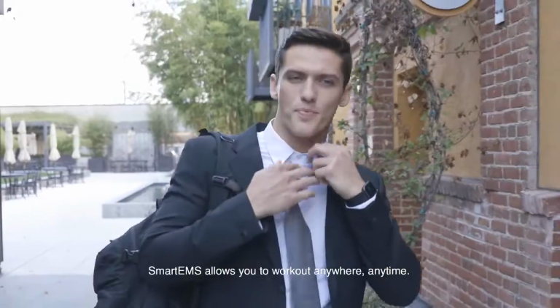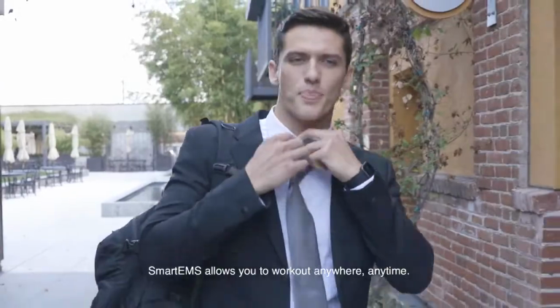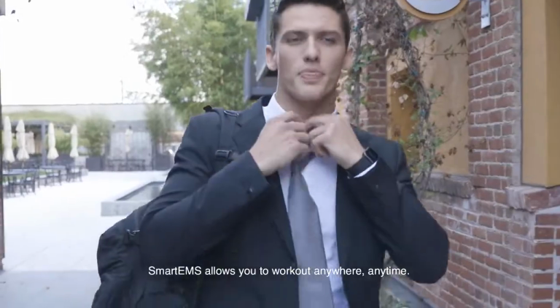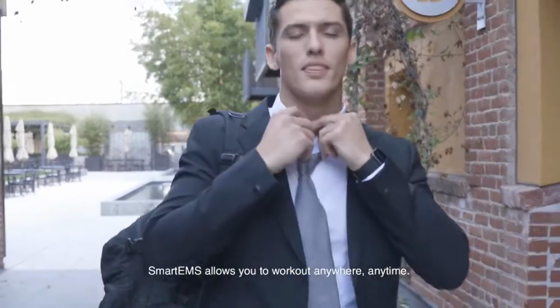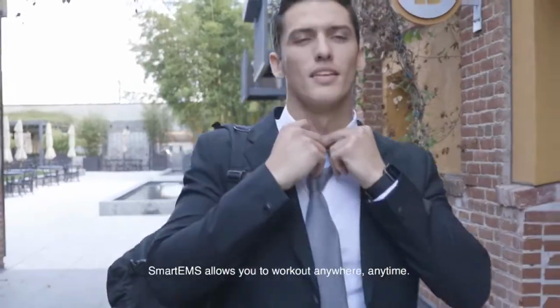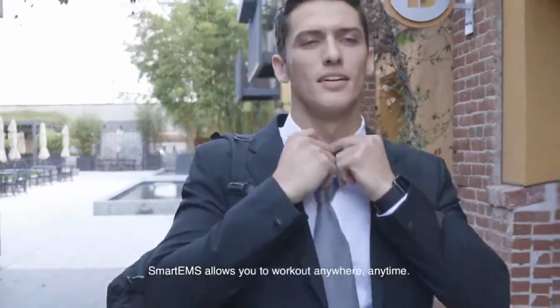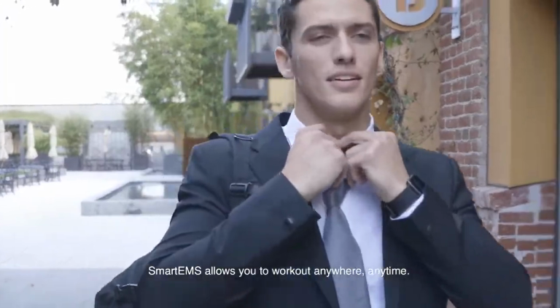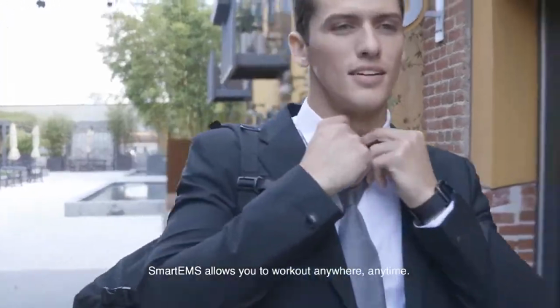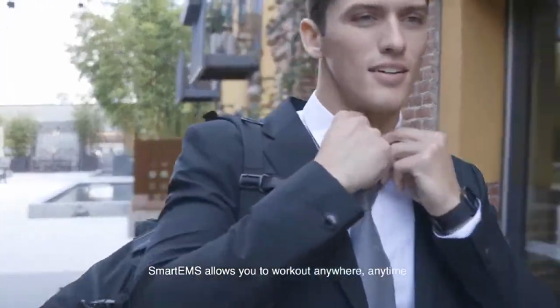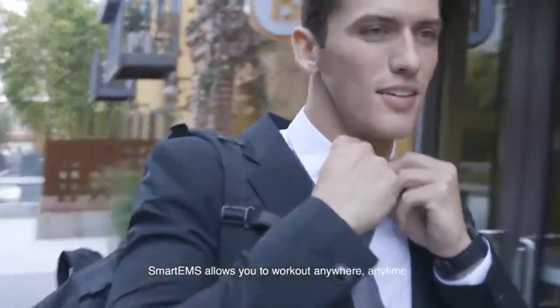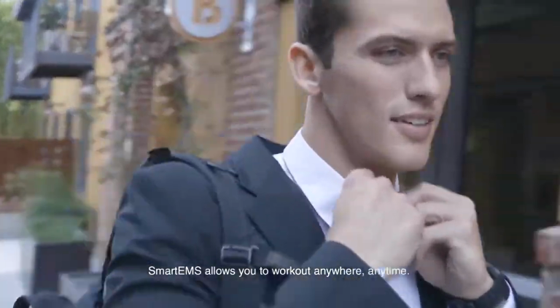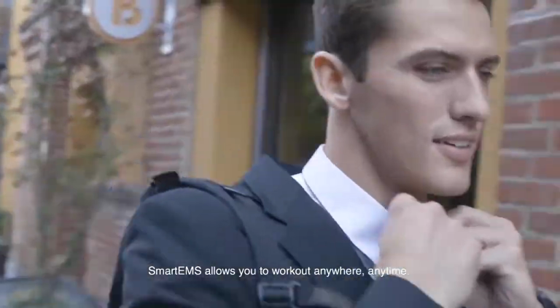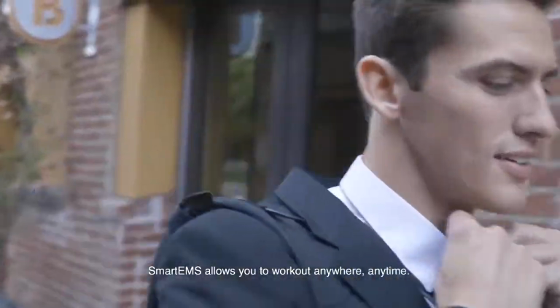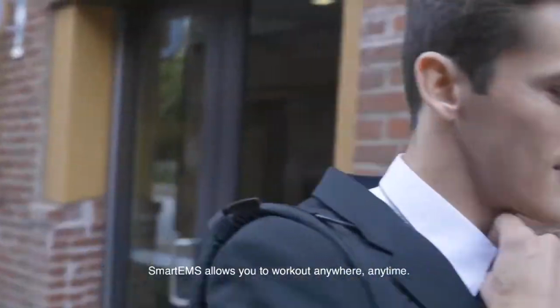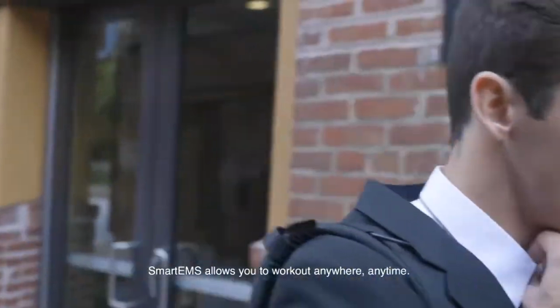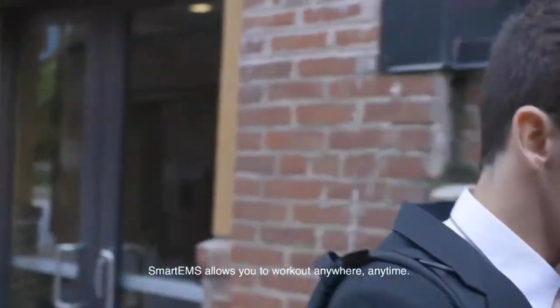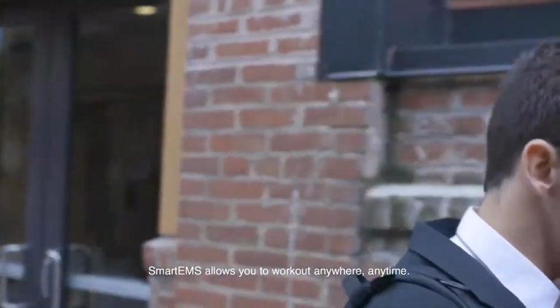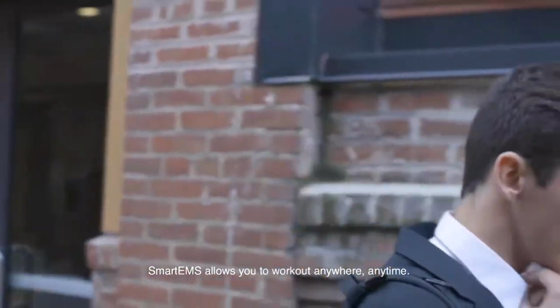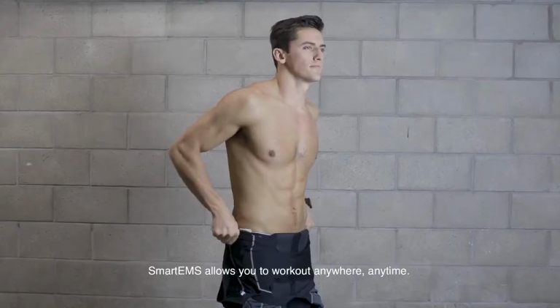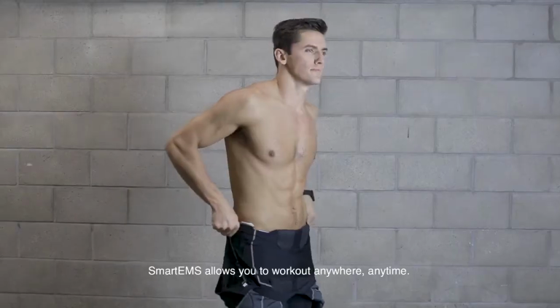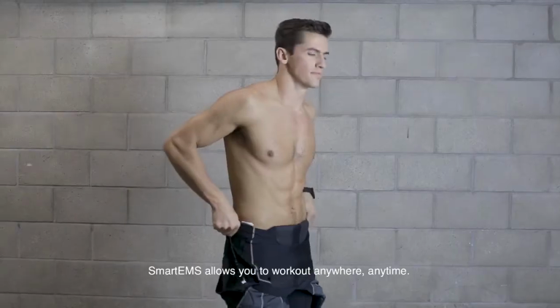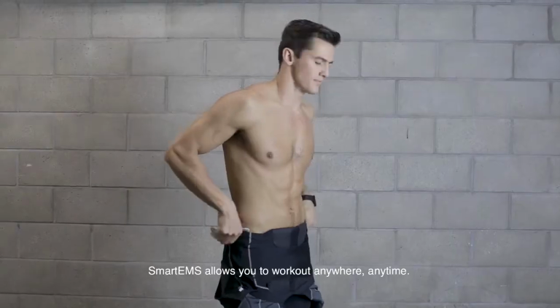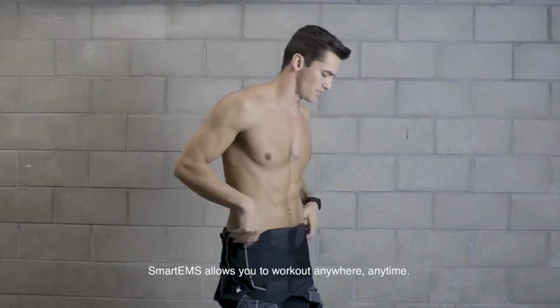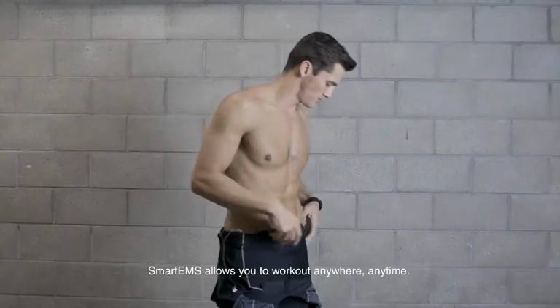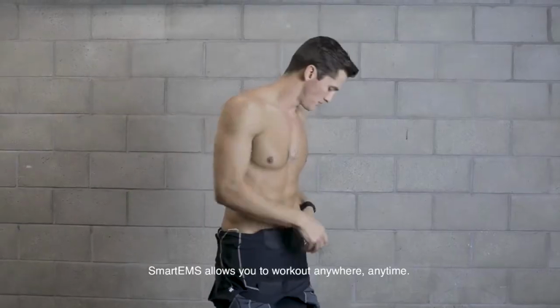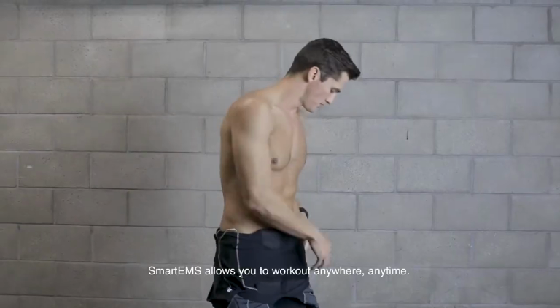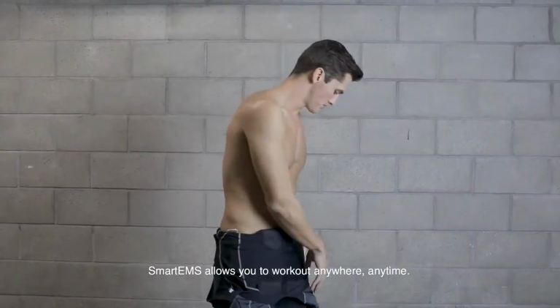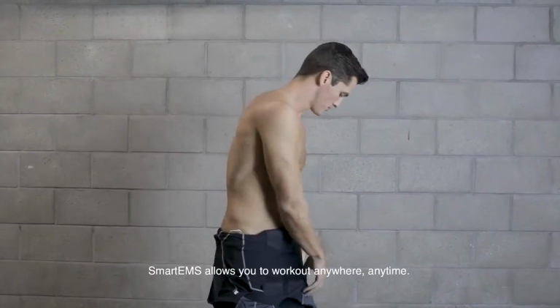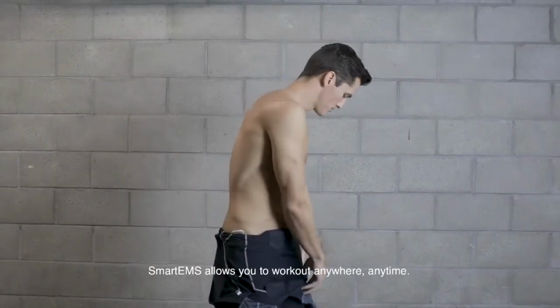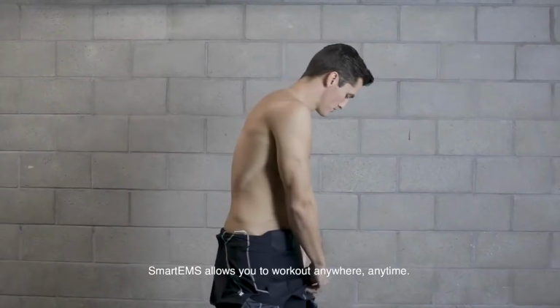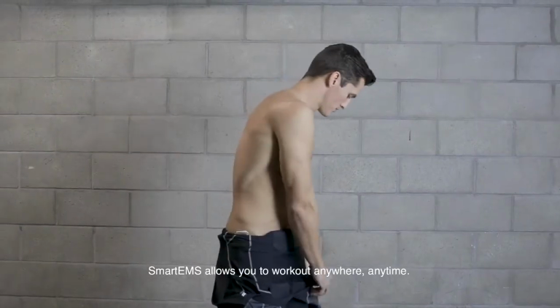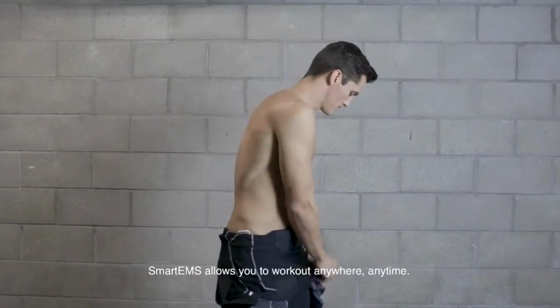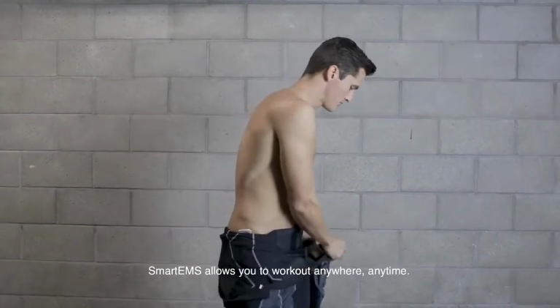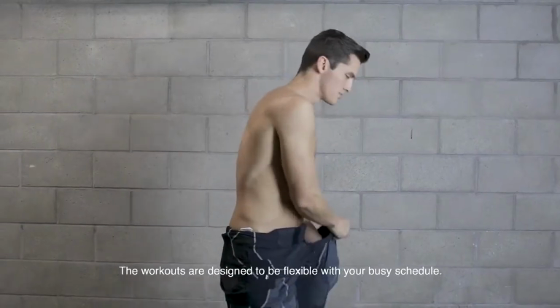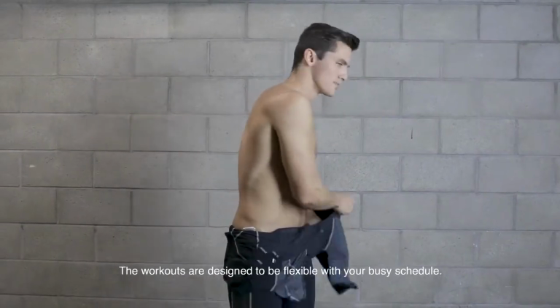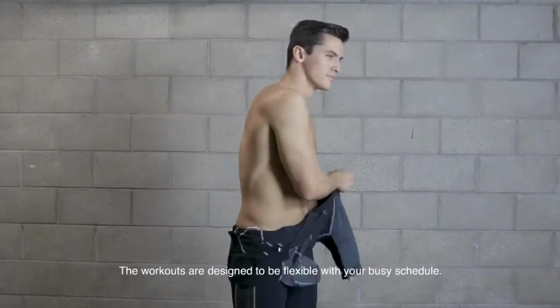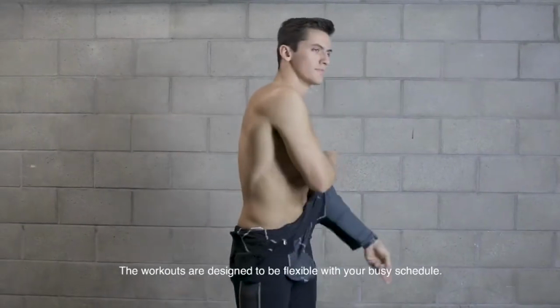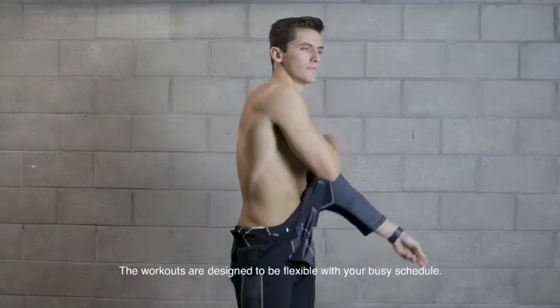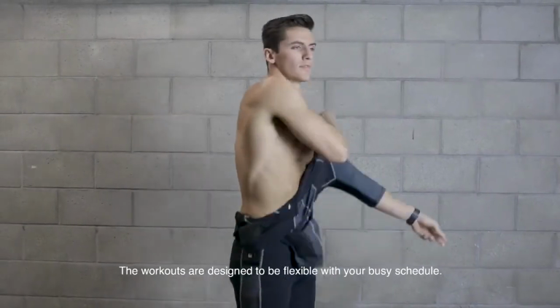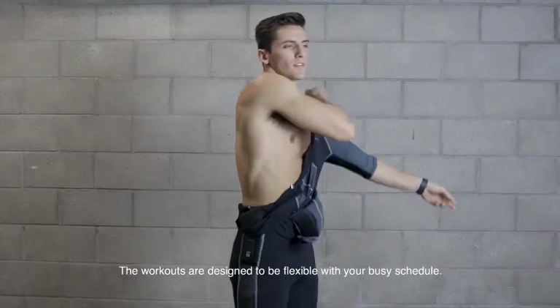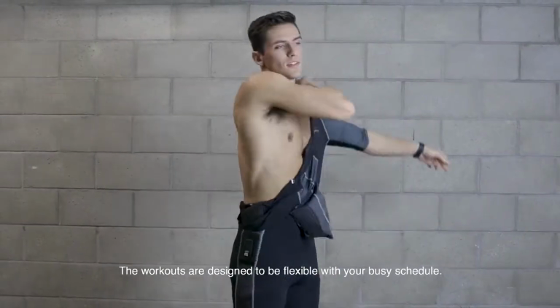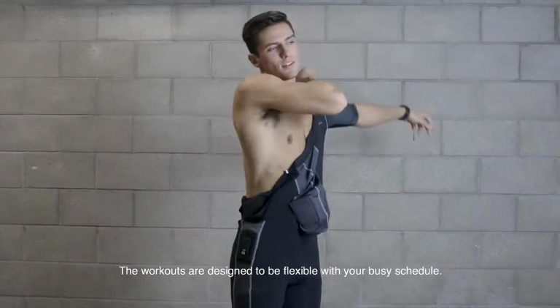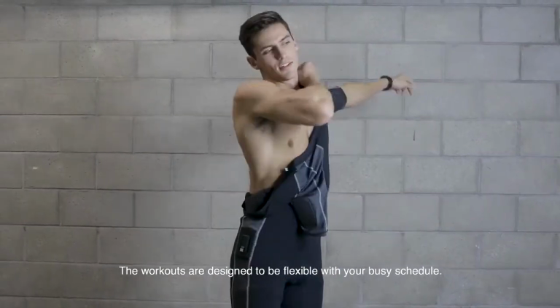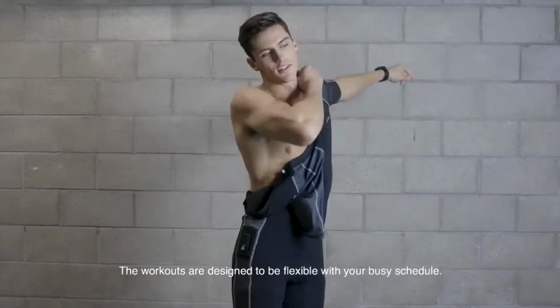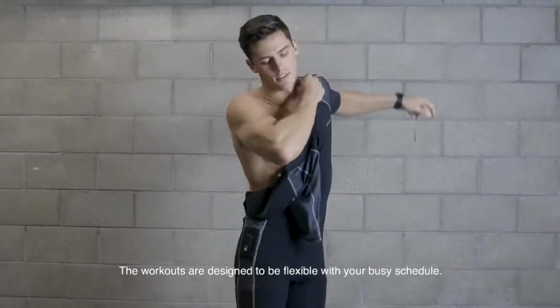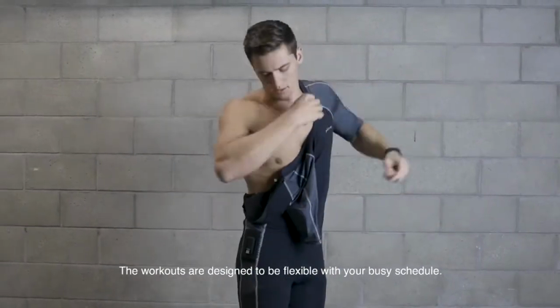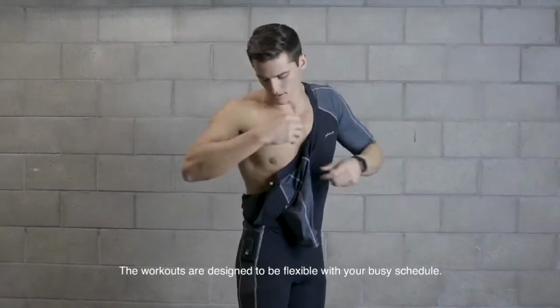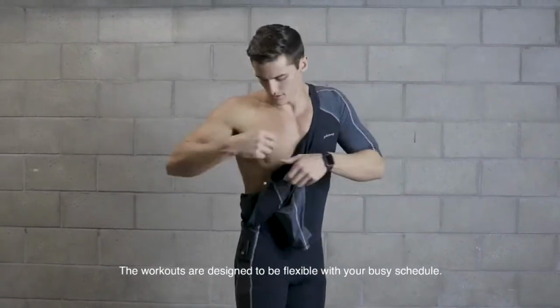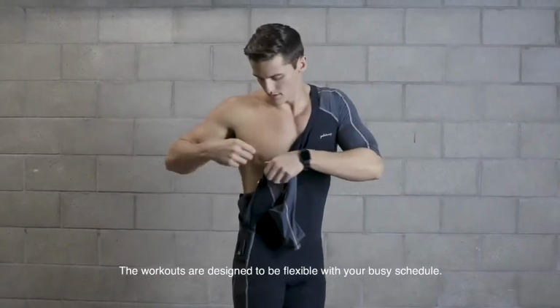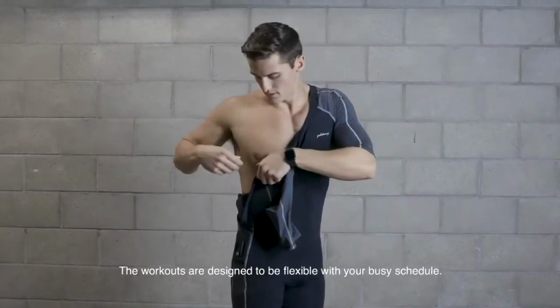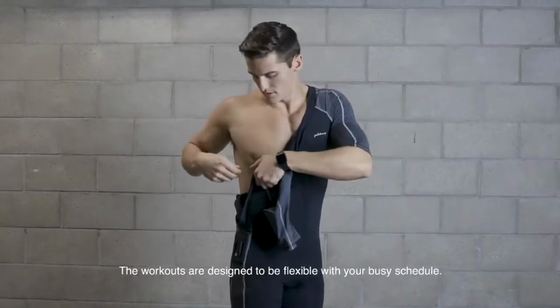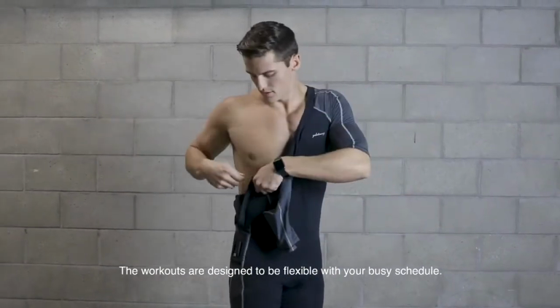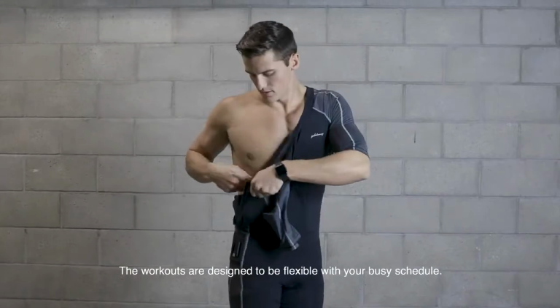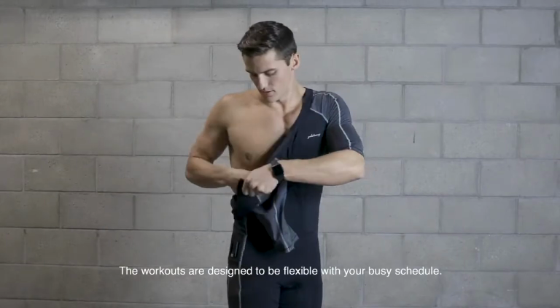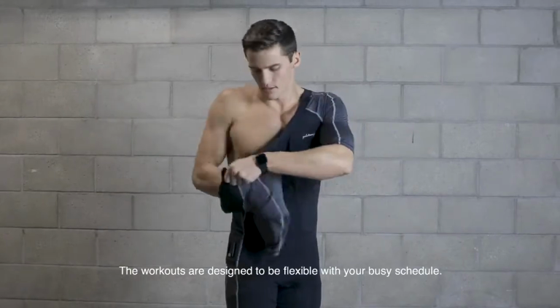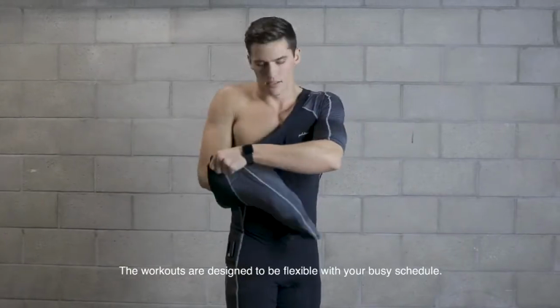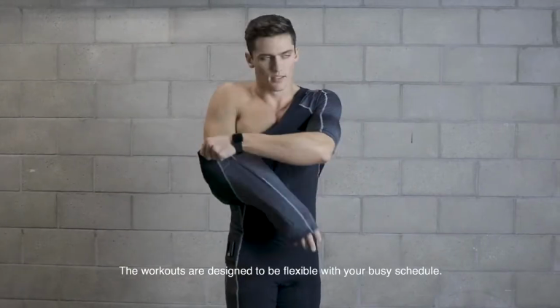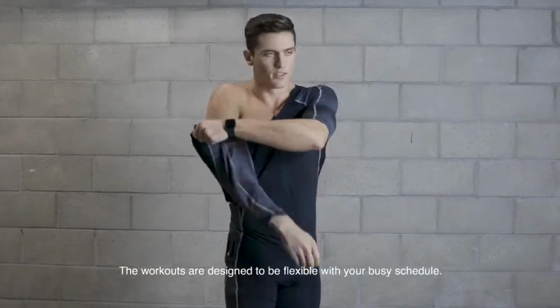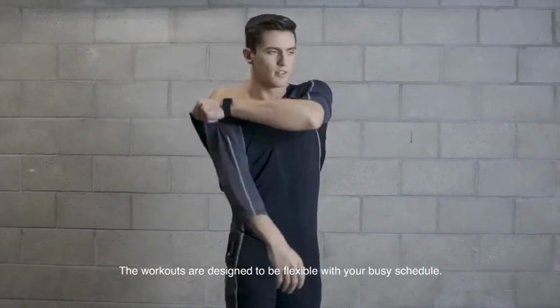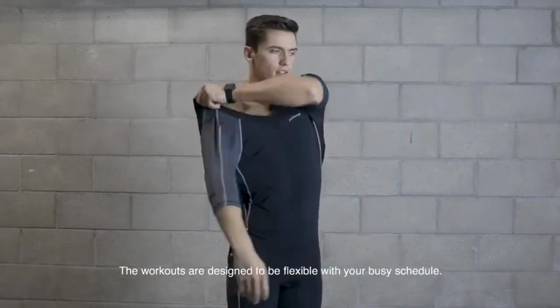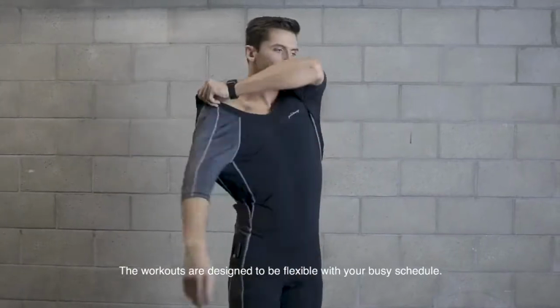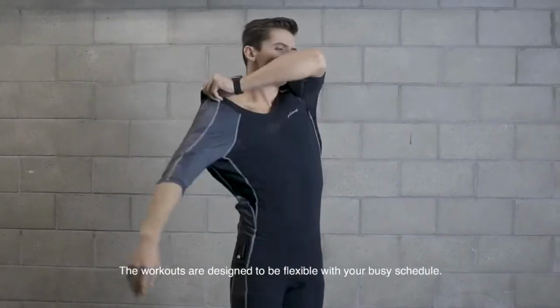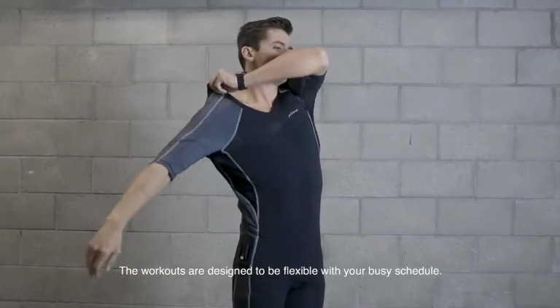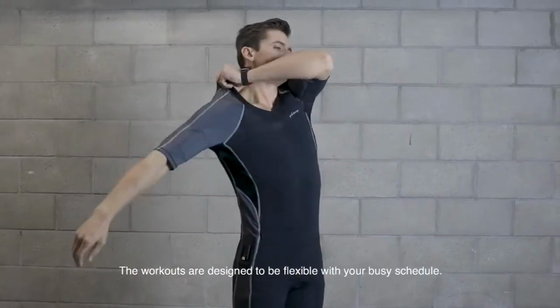Smart EMS allows you to work out anywhere, anytime. The workouts are designed to be flexible with your busy schedule.